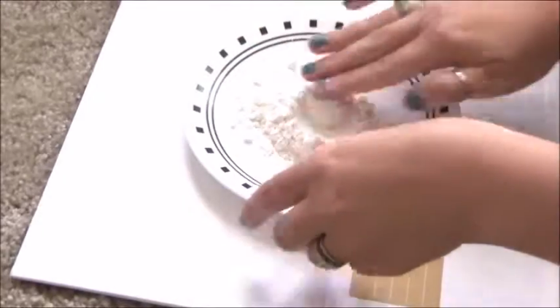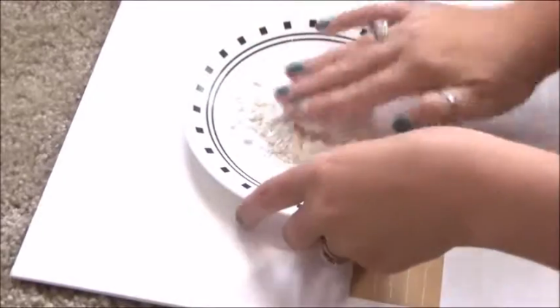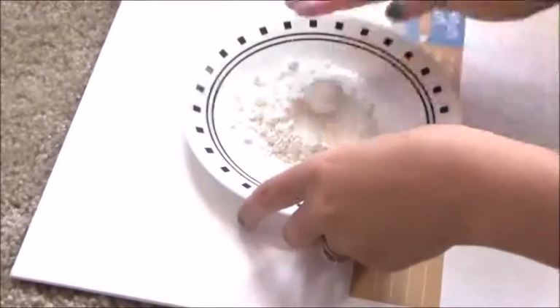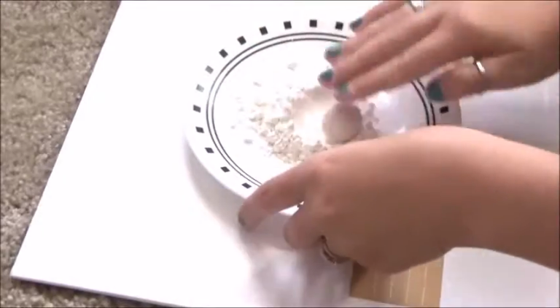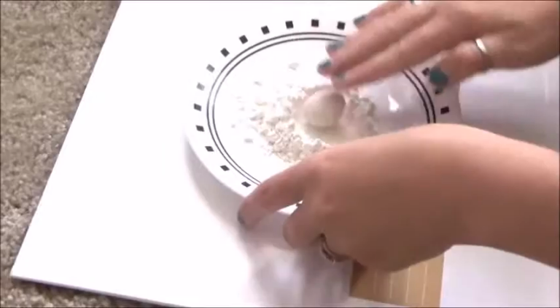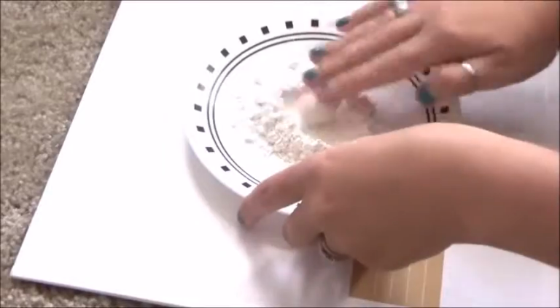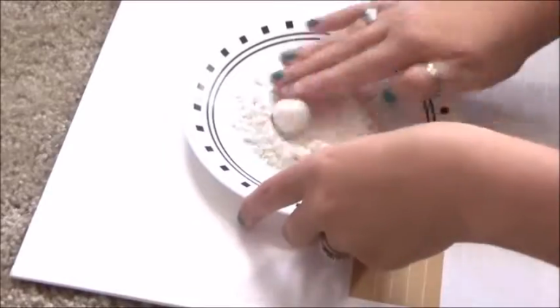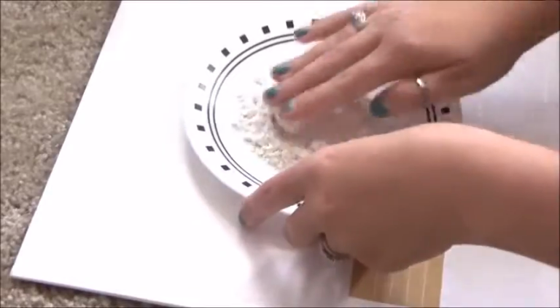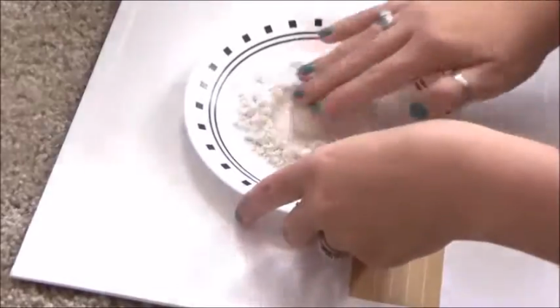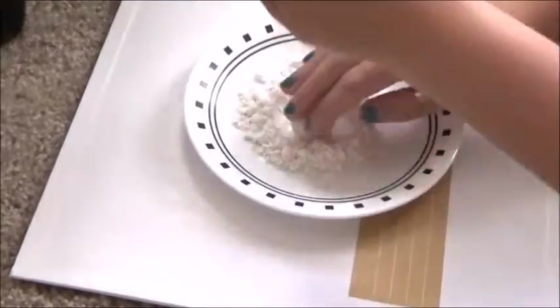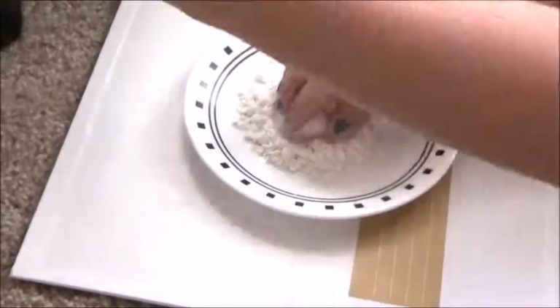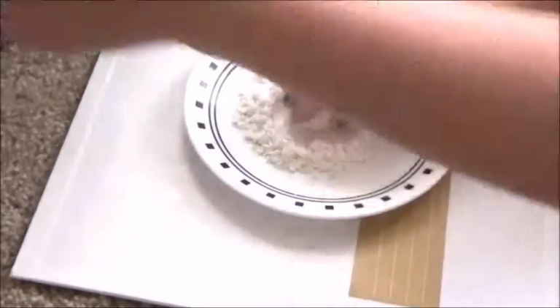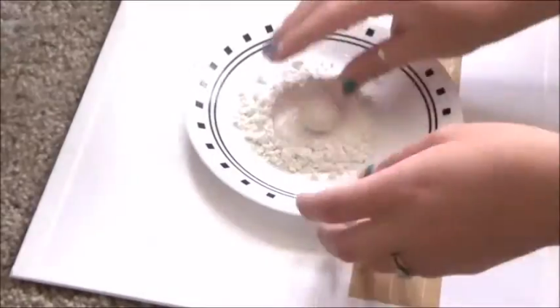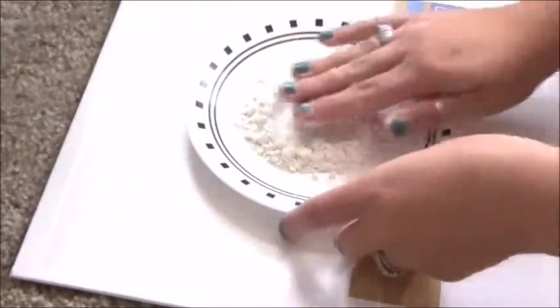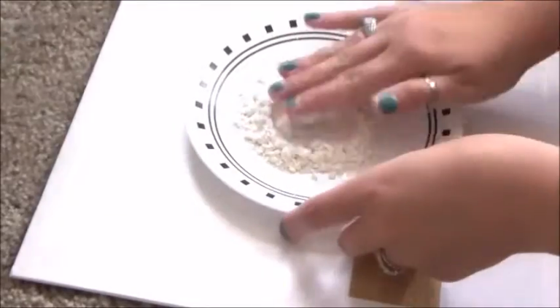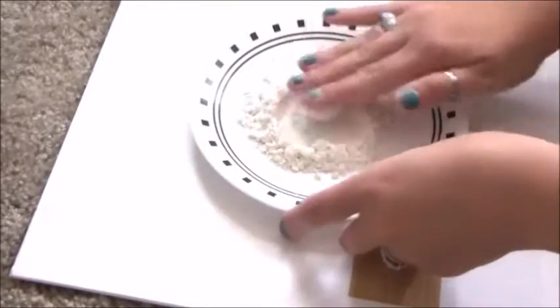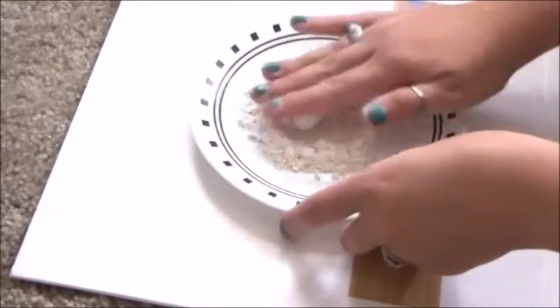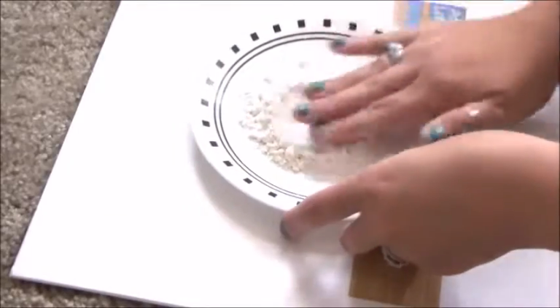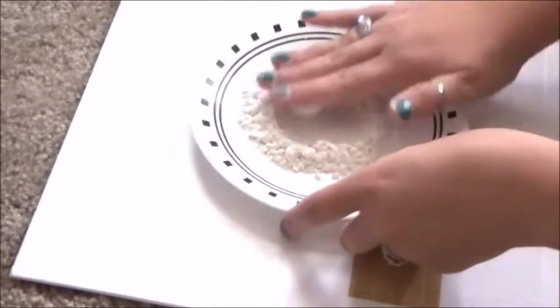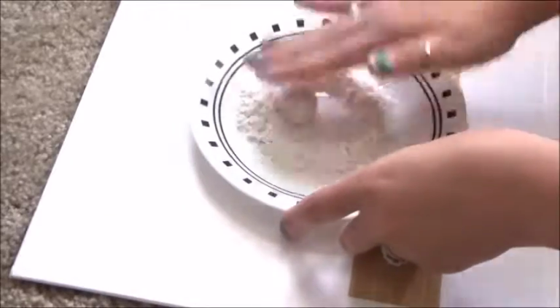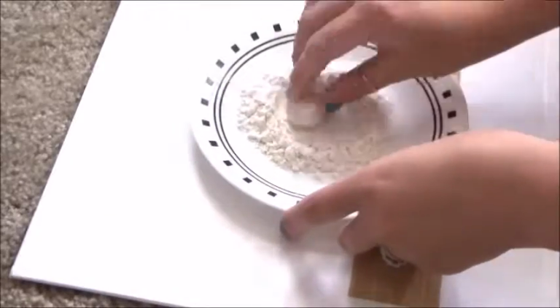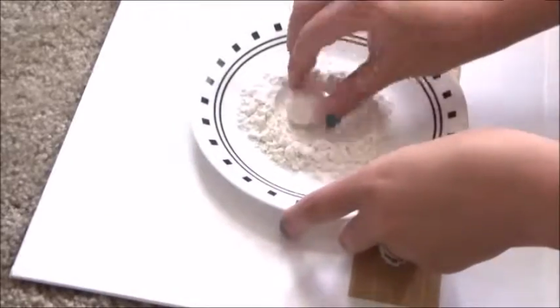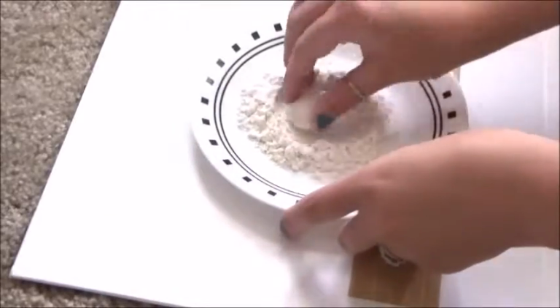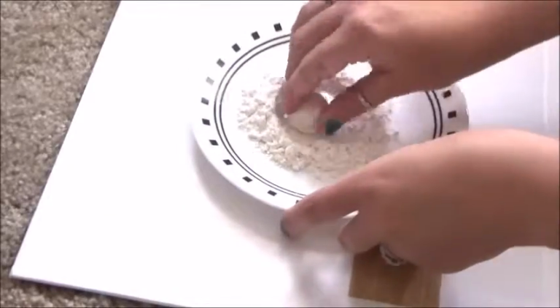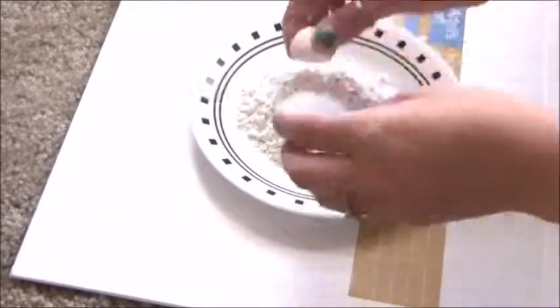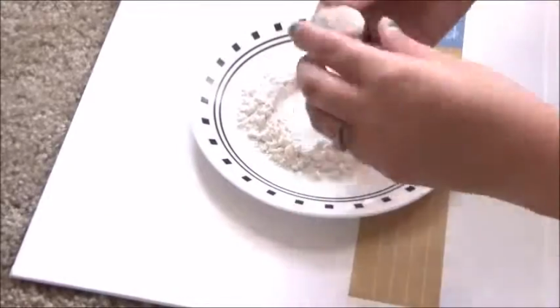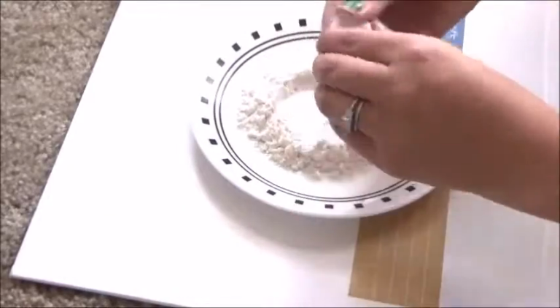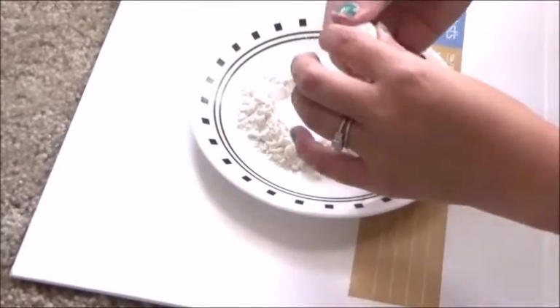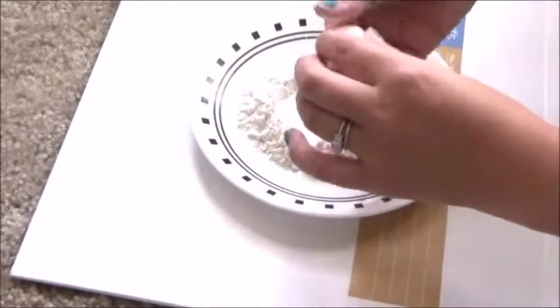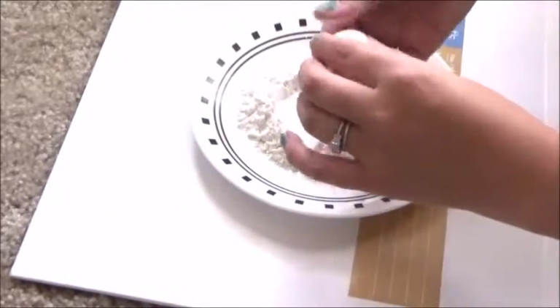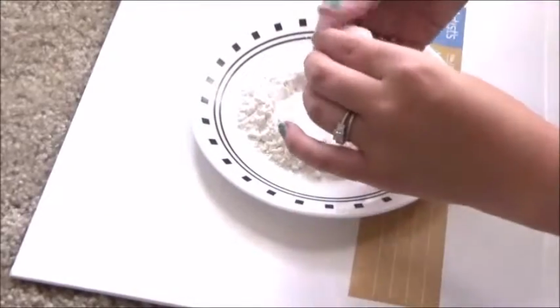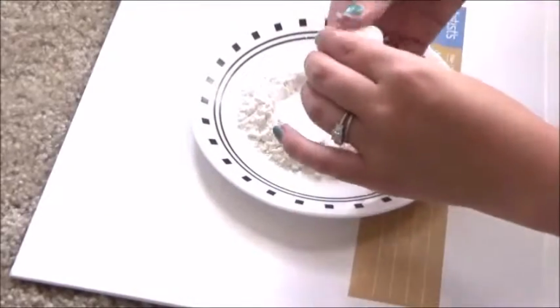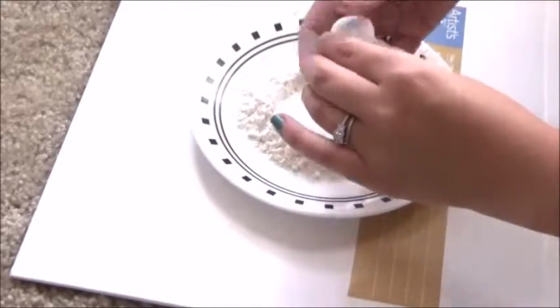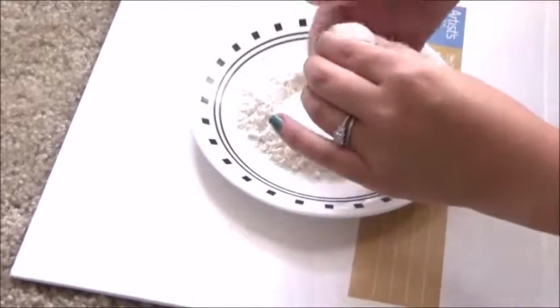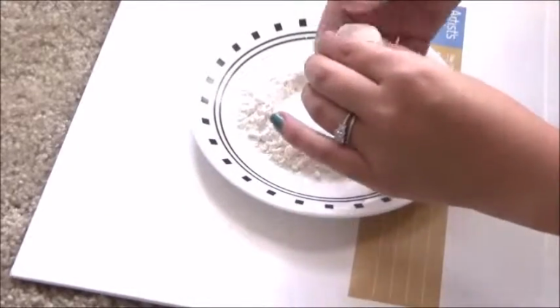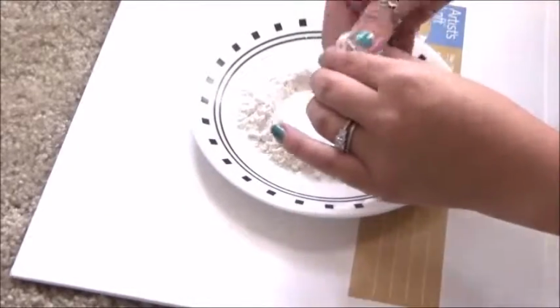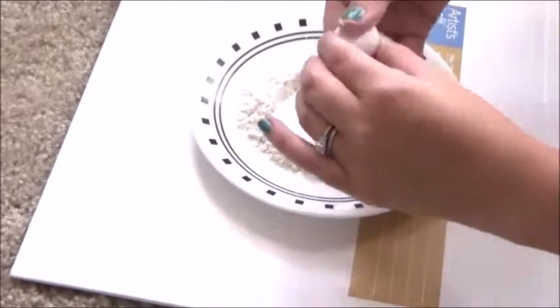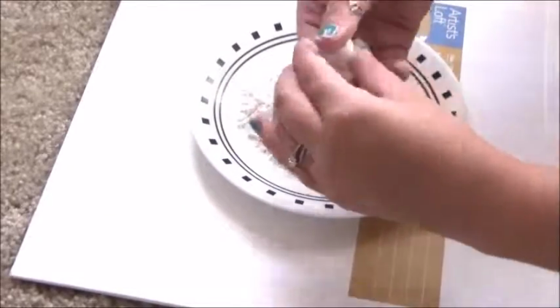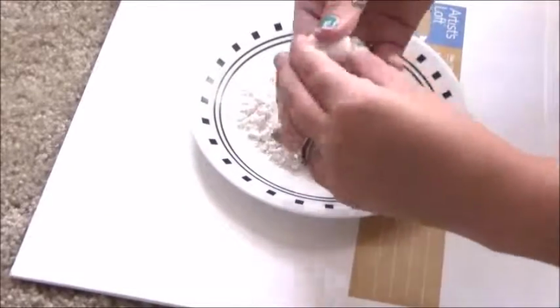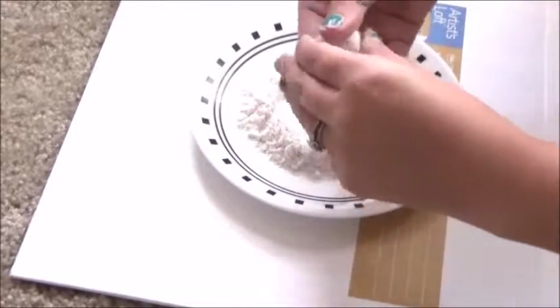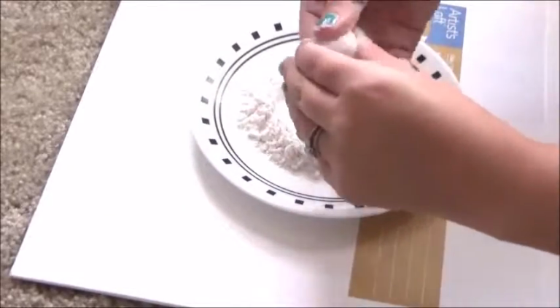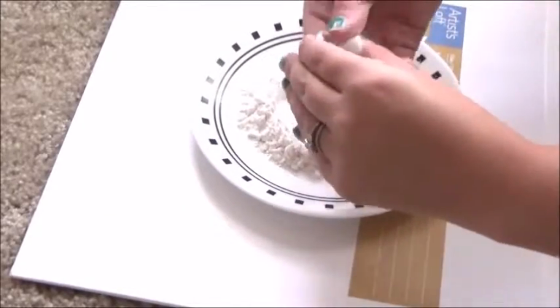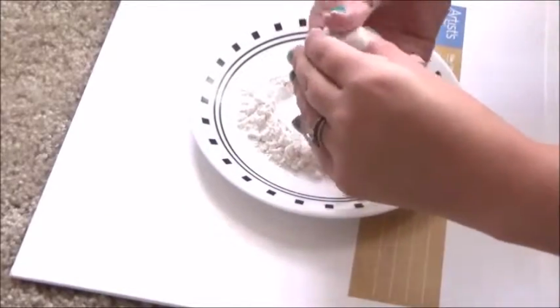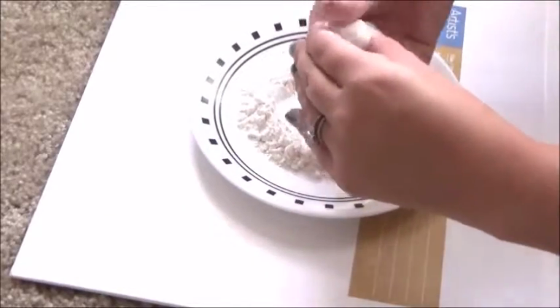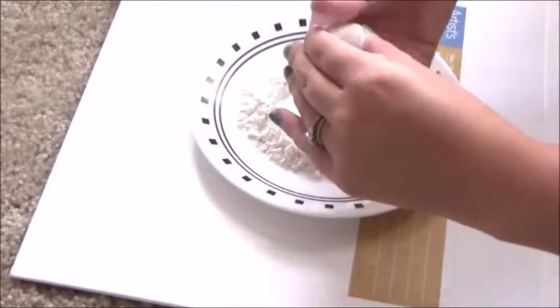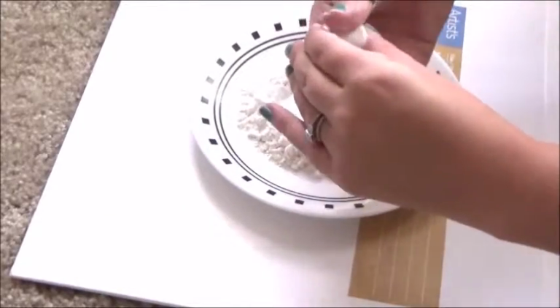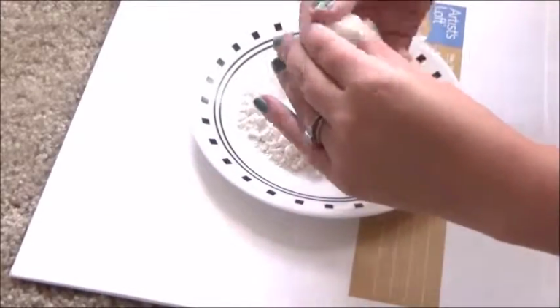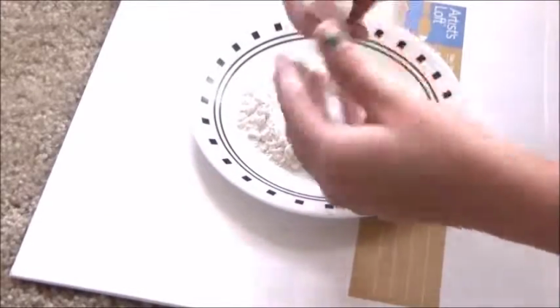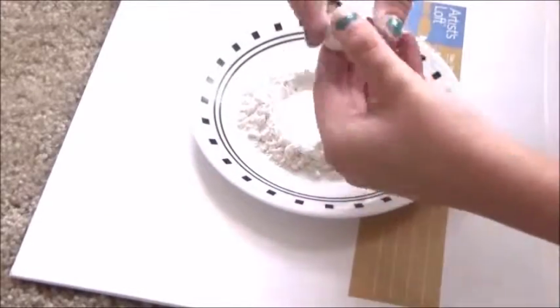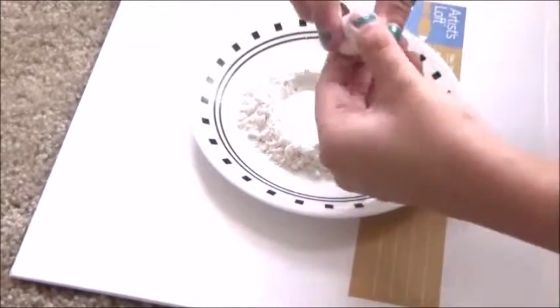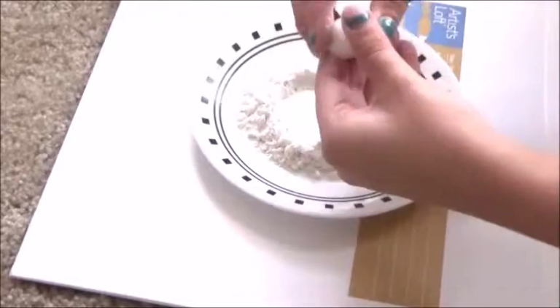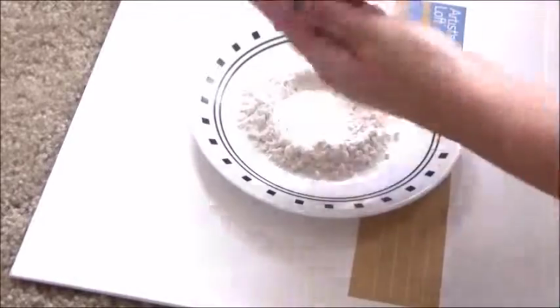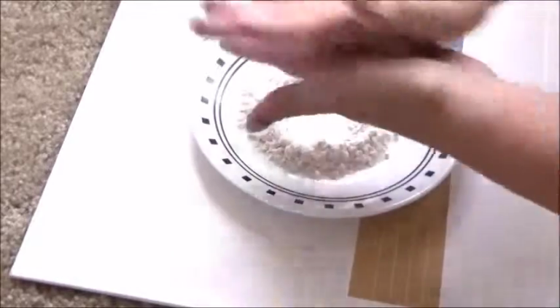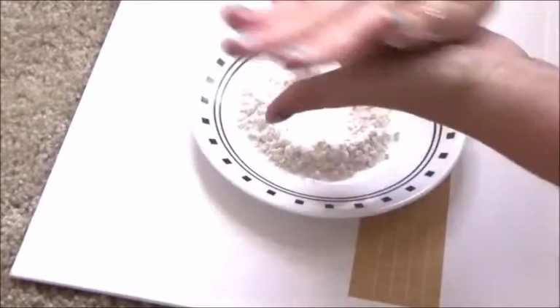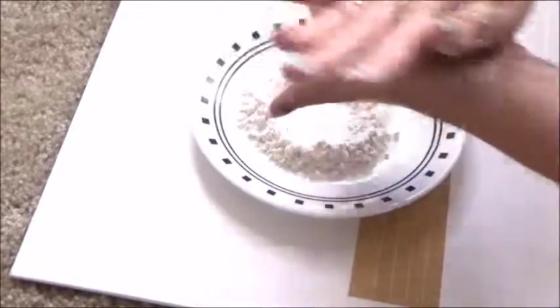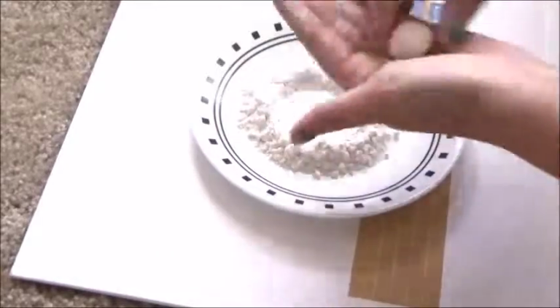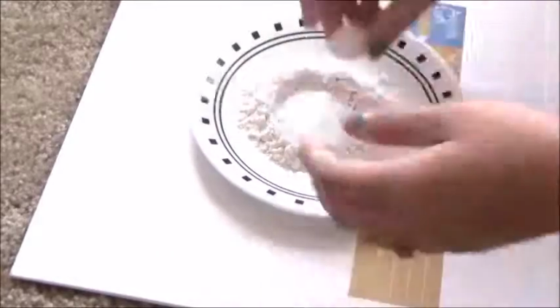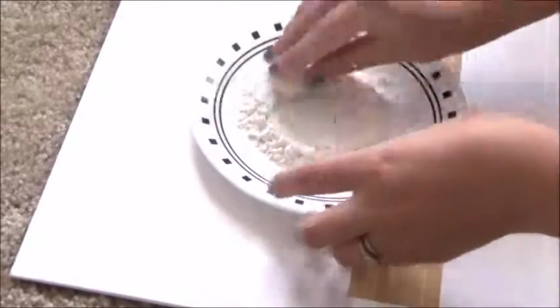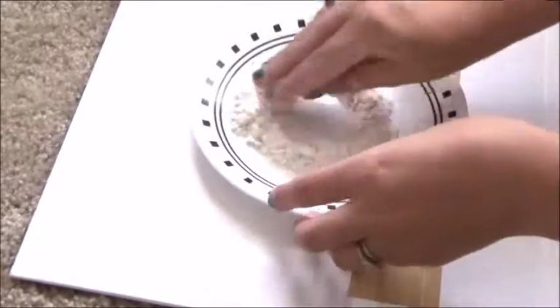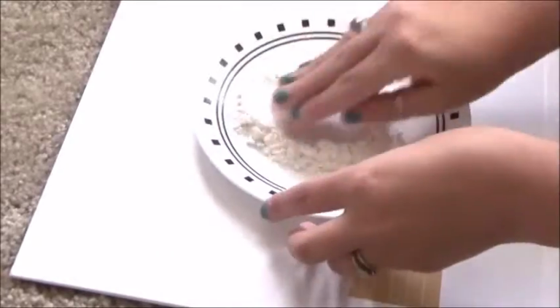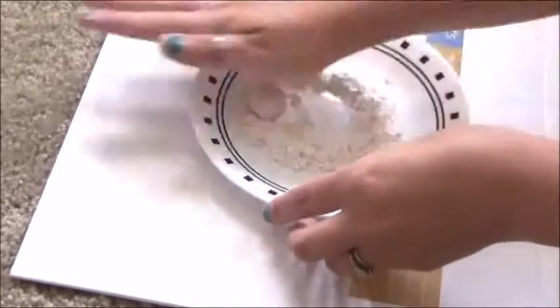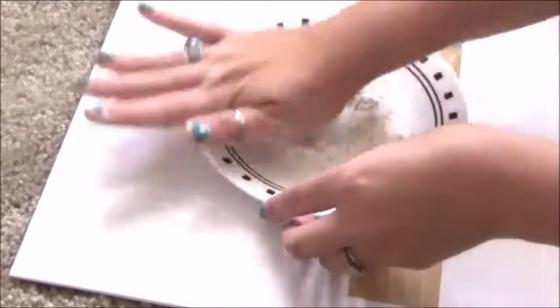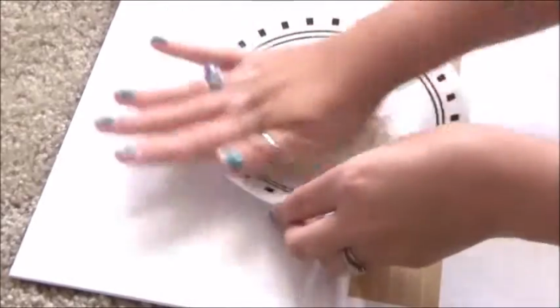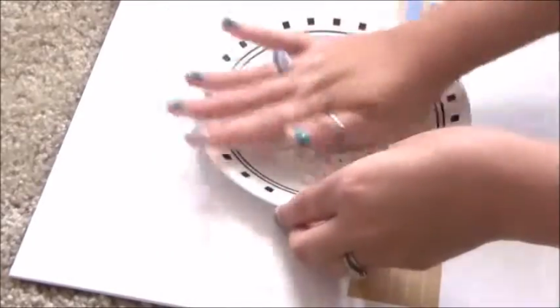To make the marshmallow you're going to use white clay and roll it in flour because flour gives it an awesome texture.